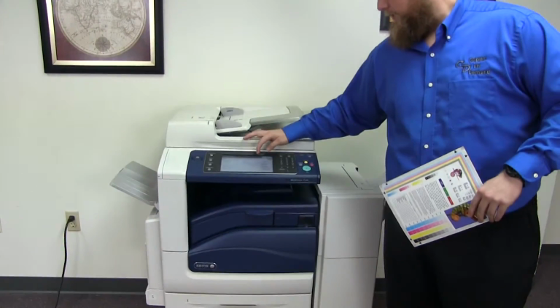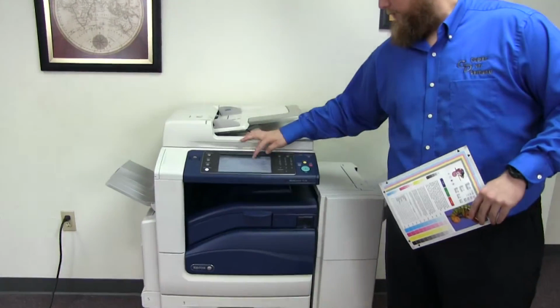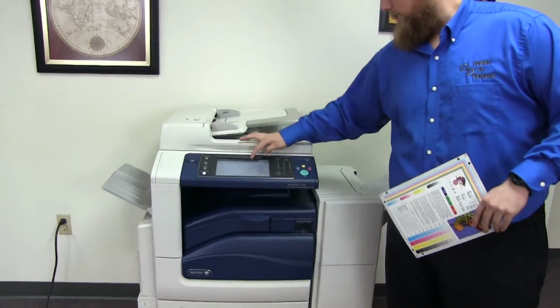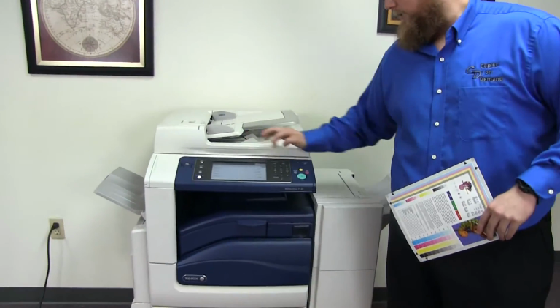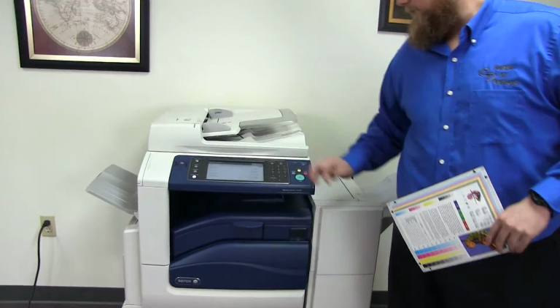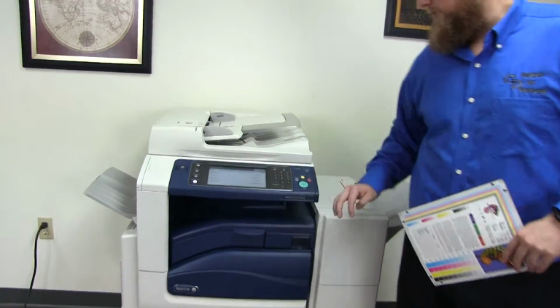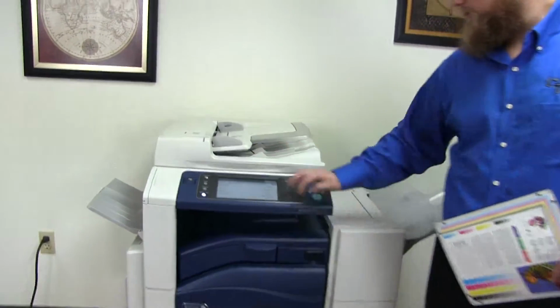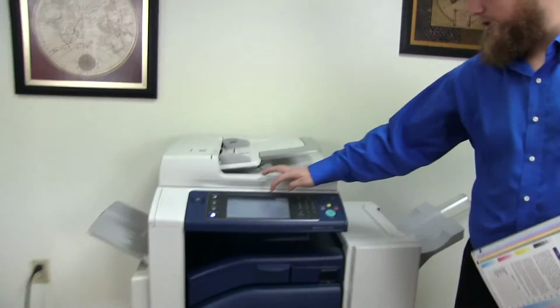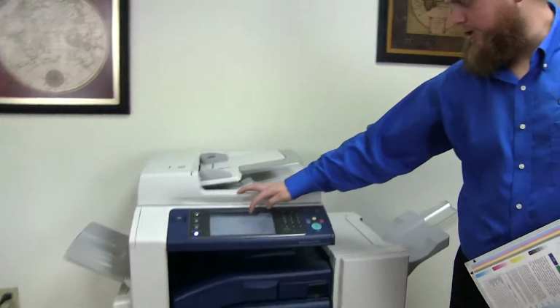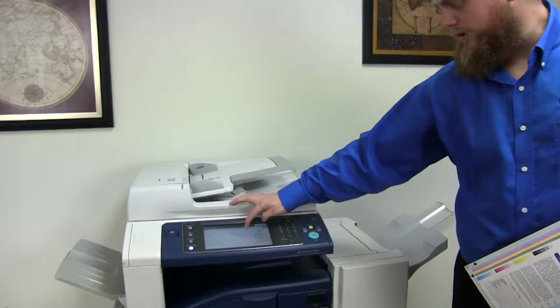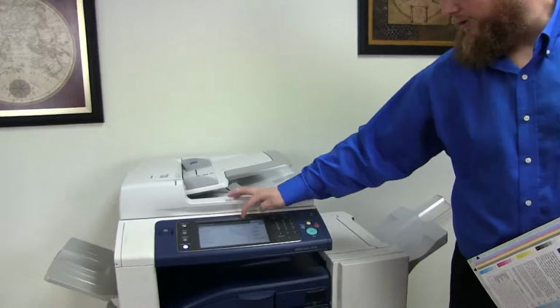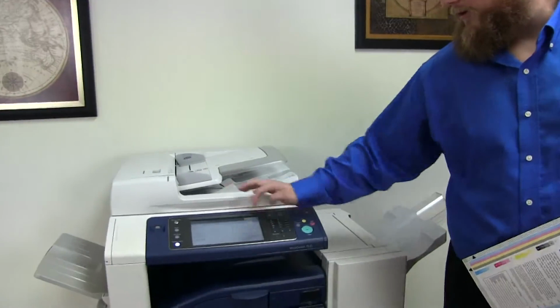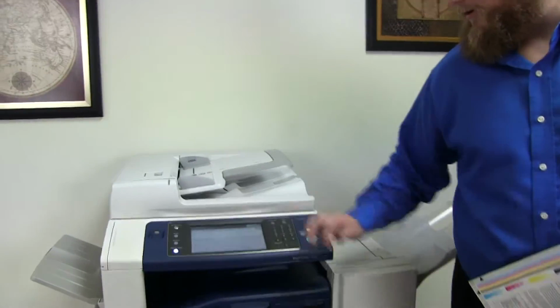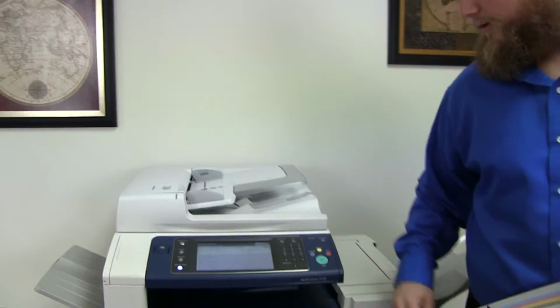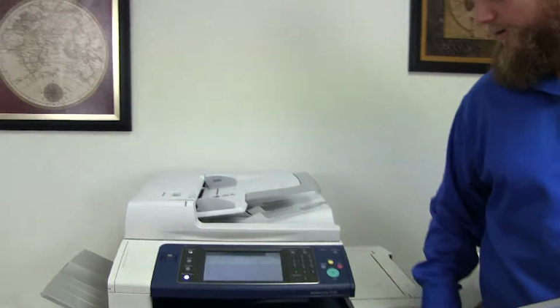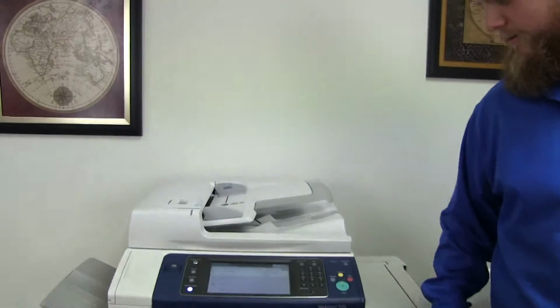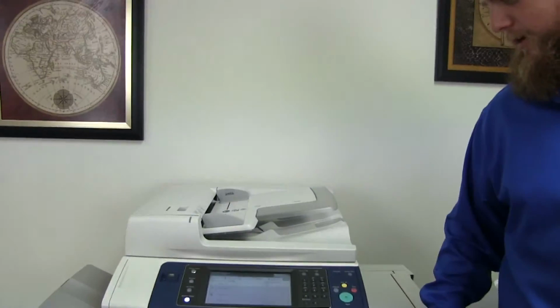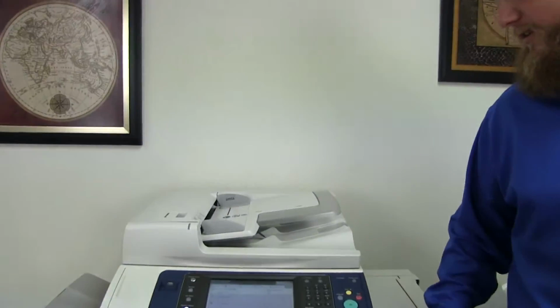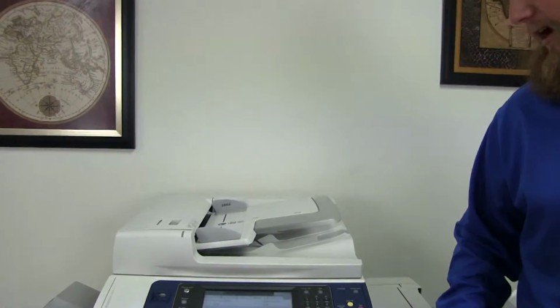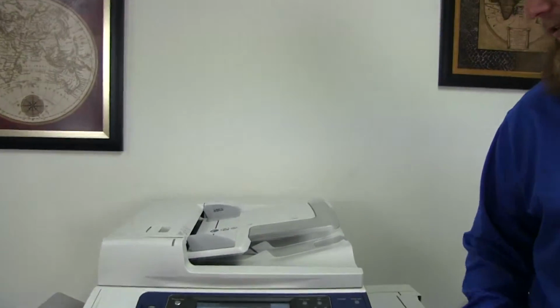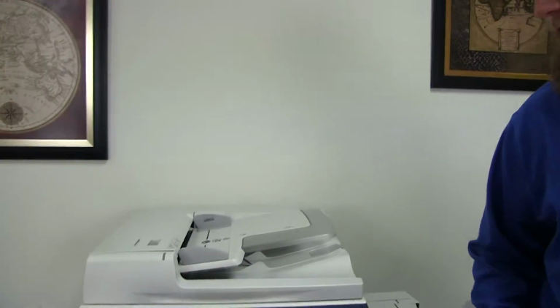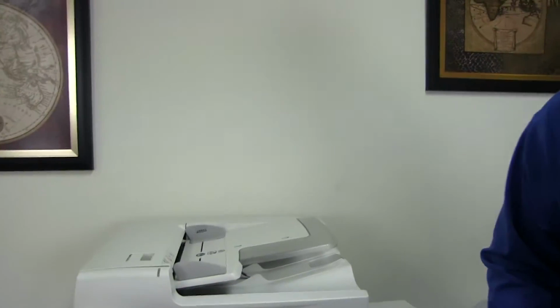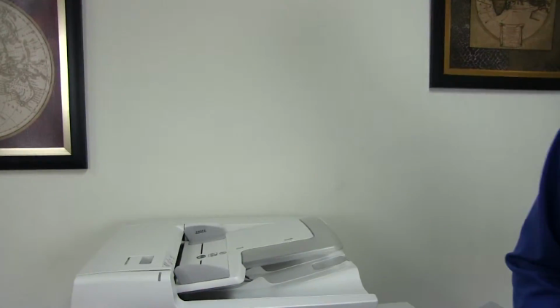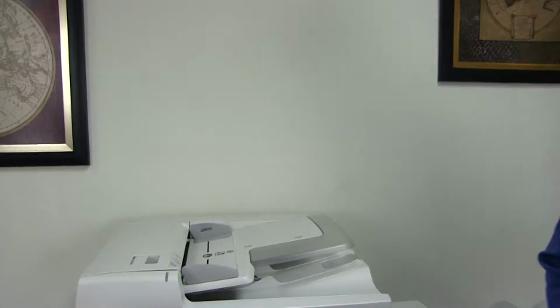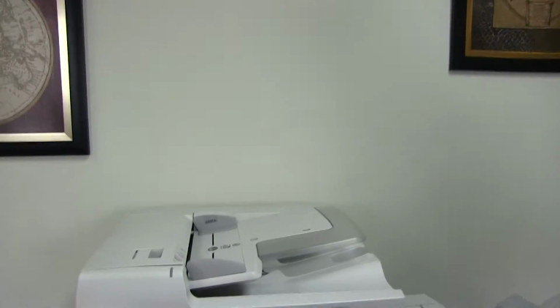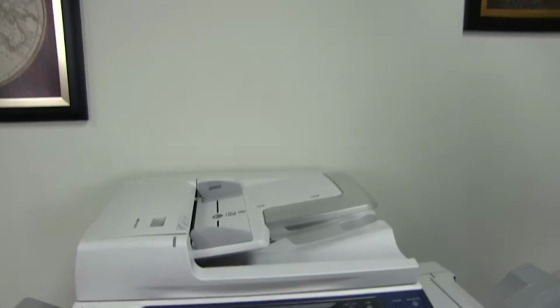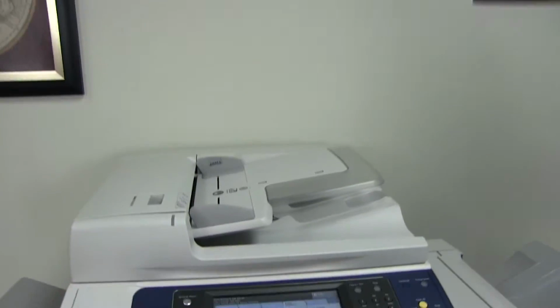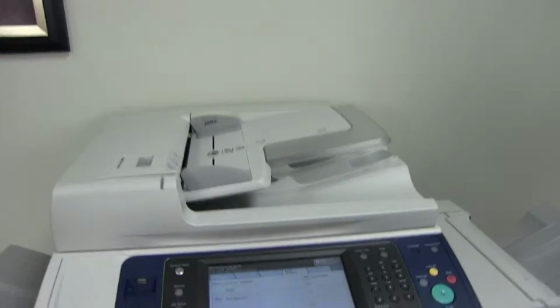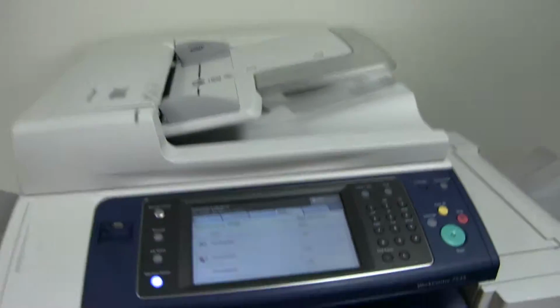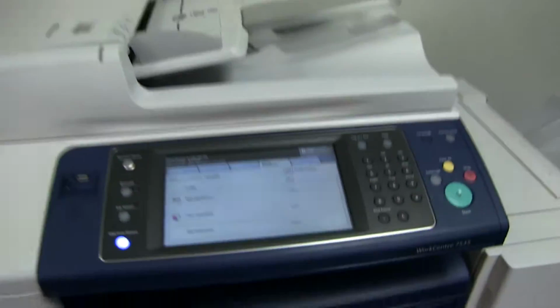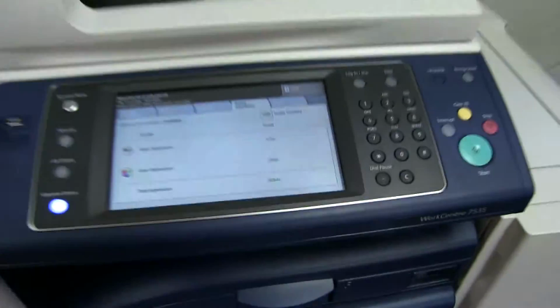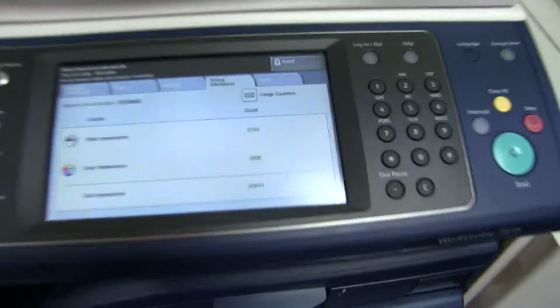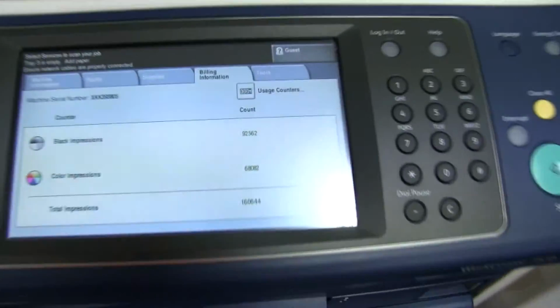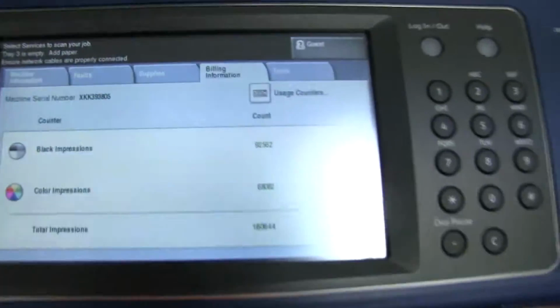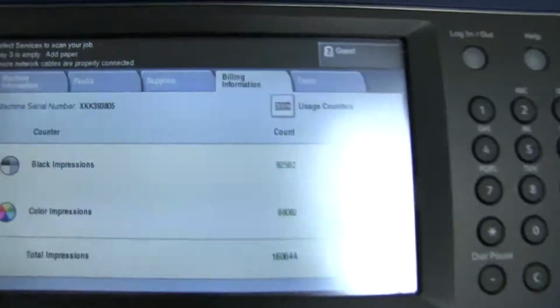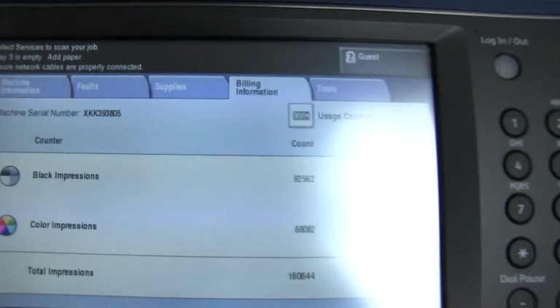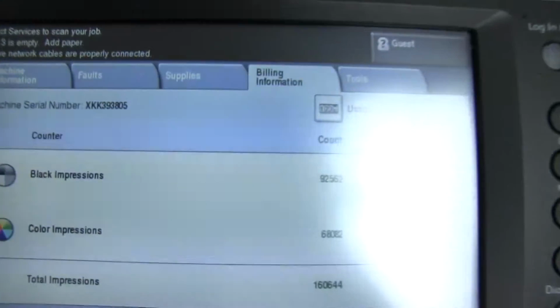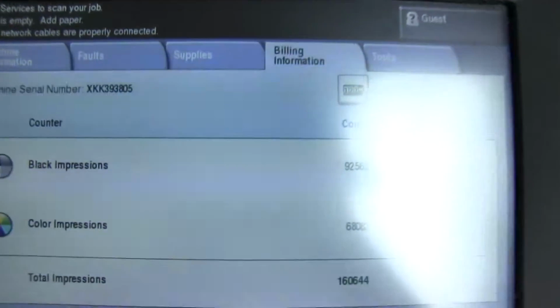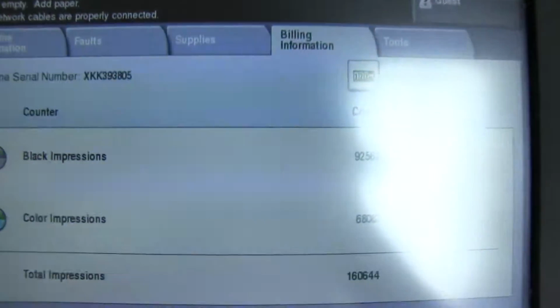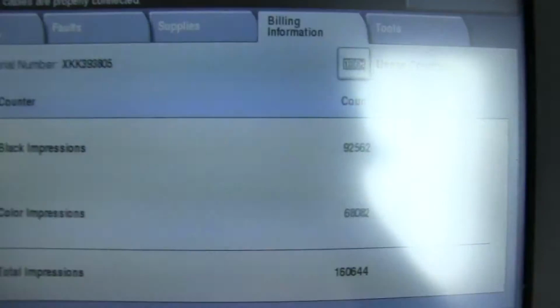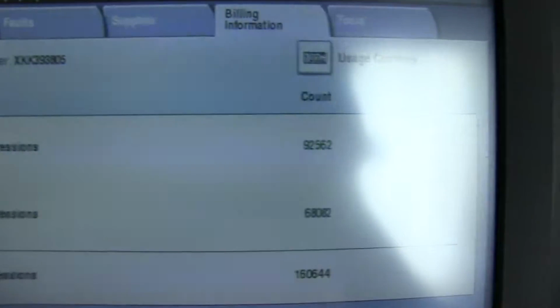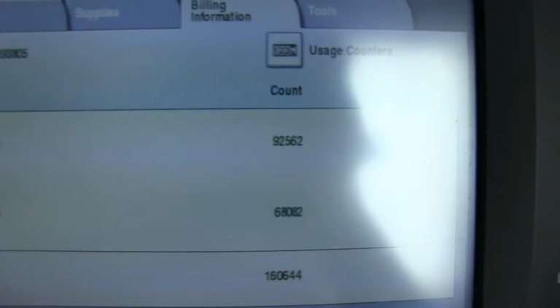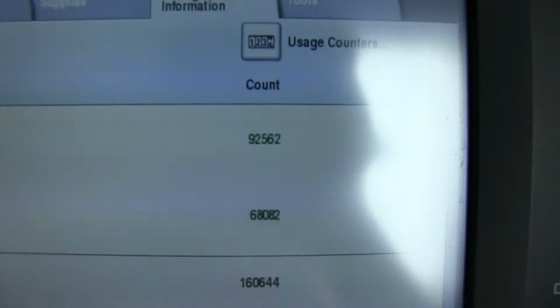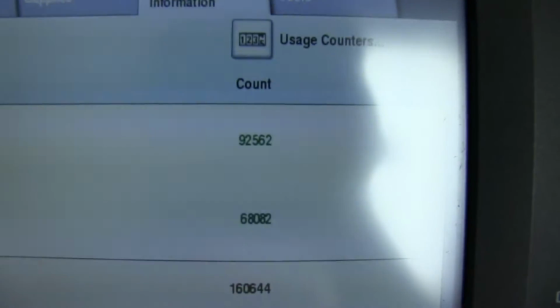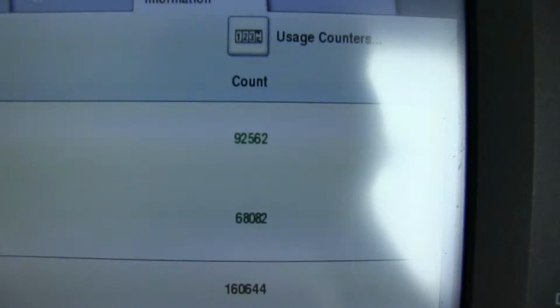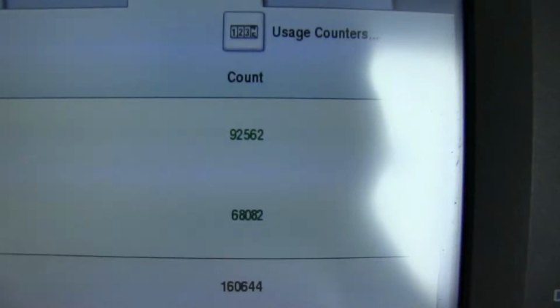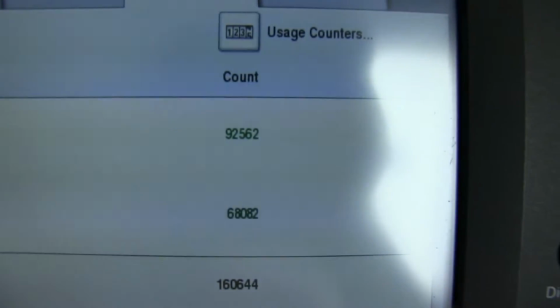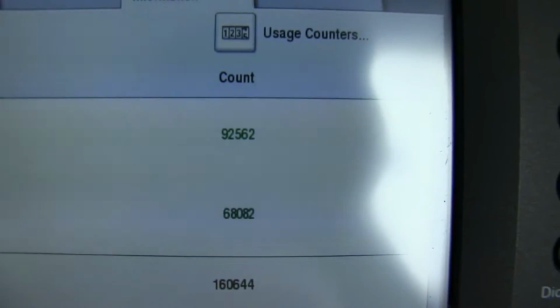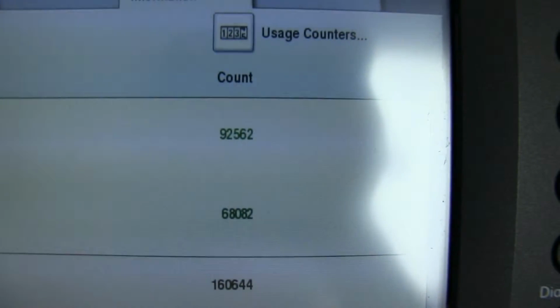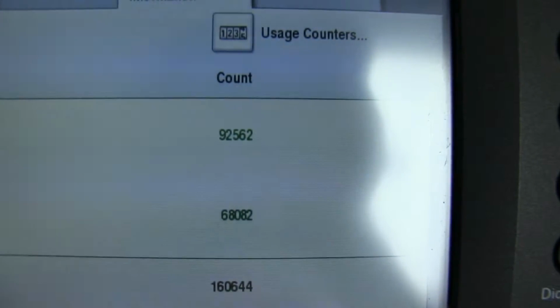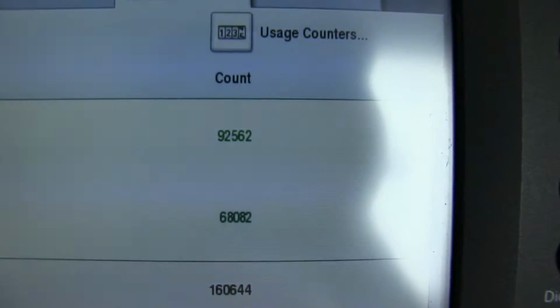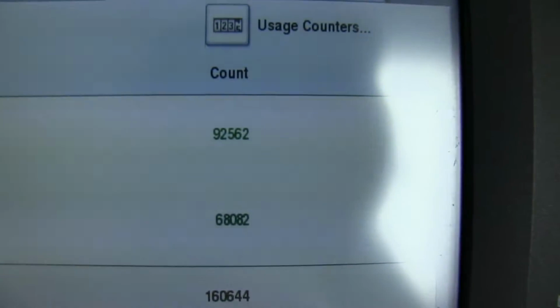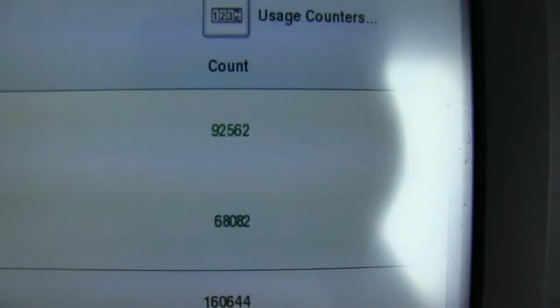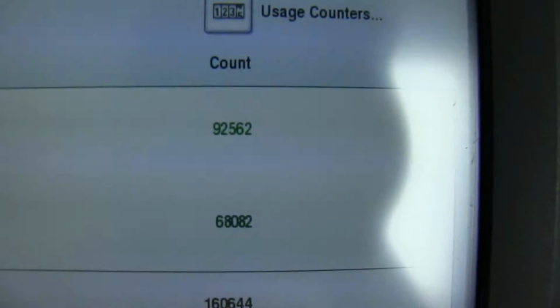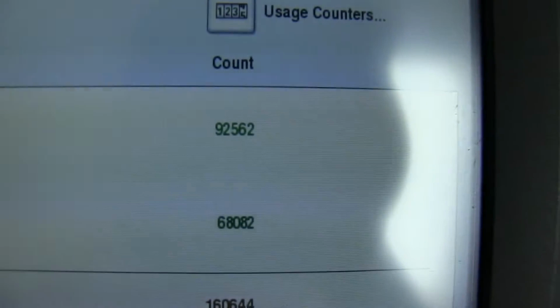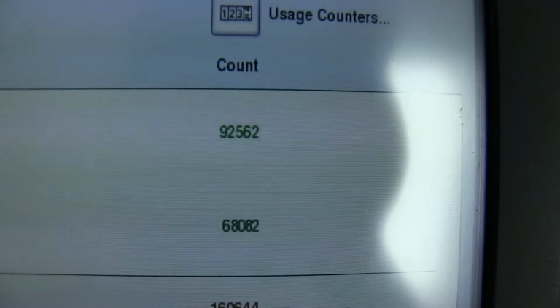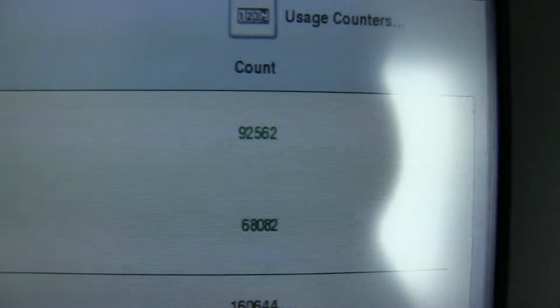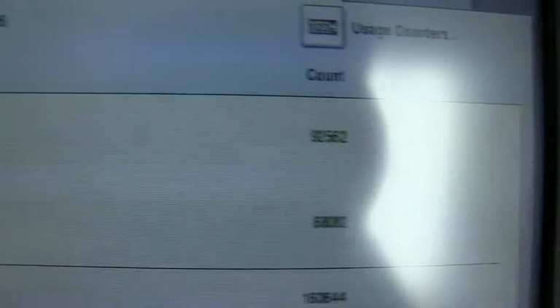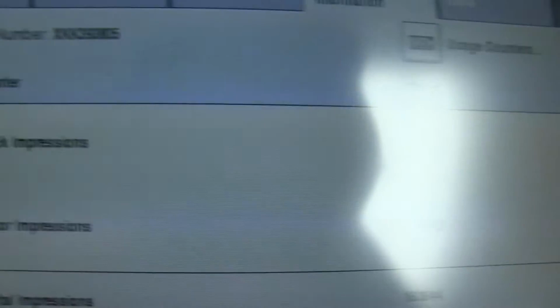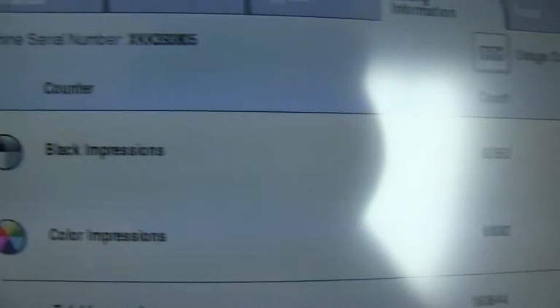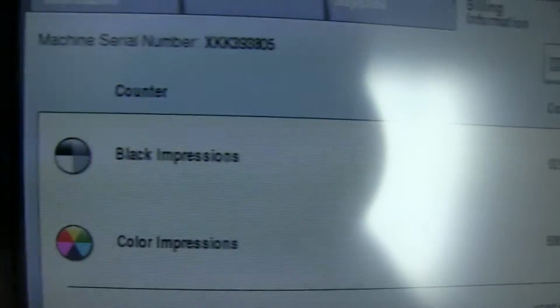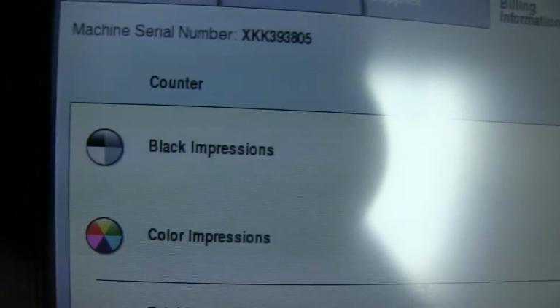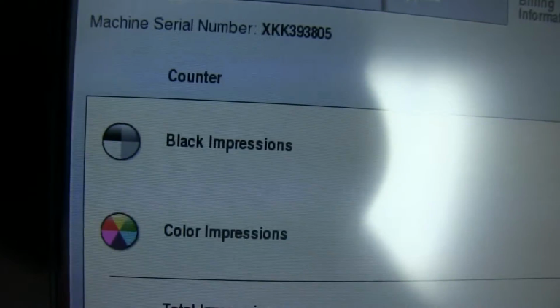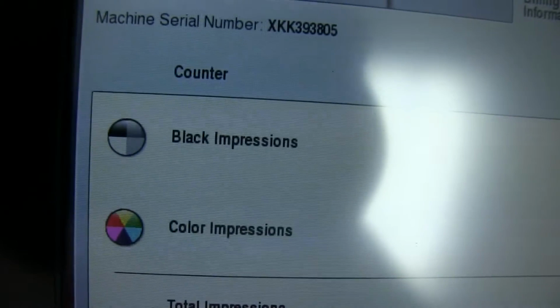The meter on this machine reads 92,000 total black and white copies and only 68,000 total color copies, as you can see here on our counter.